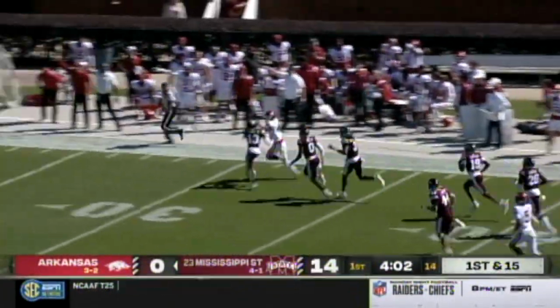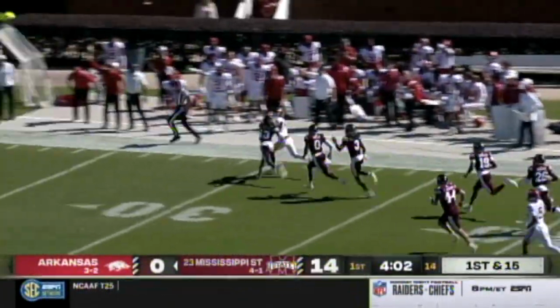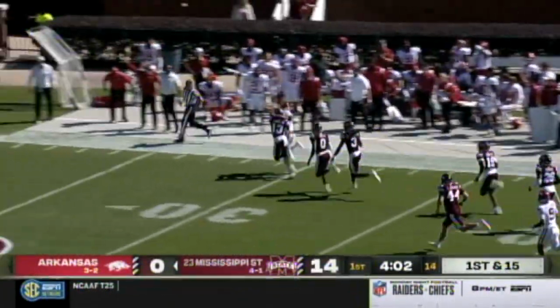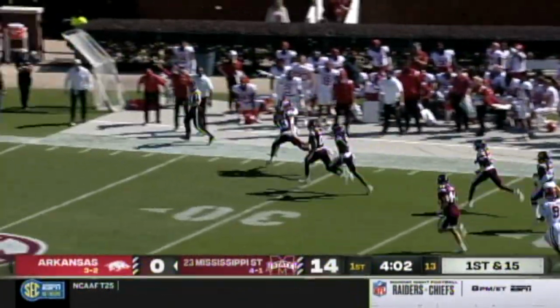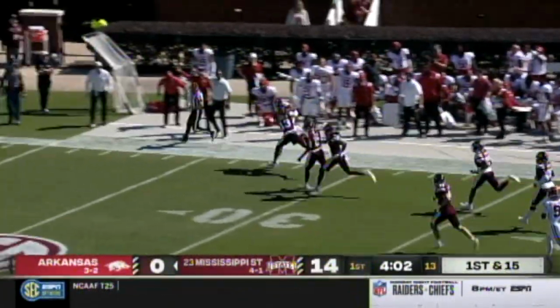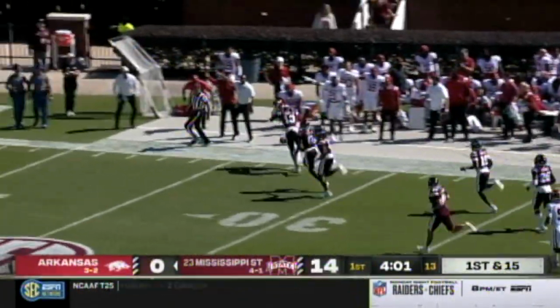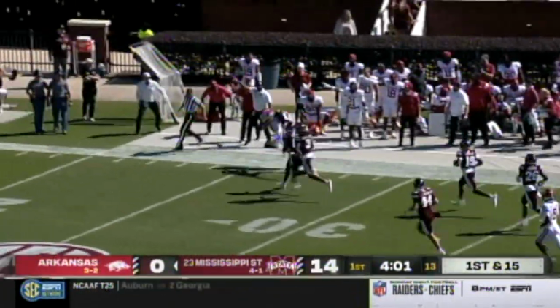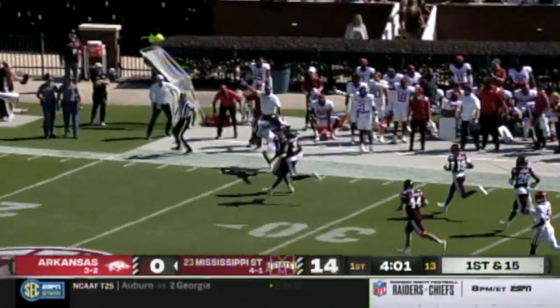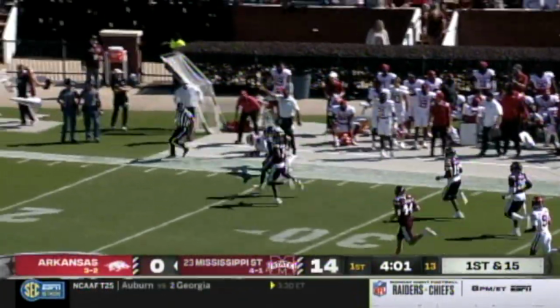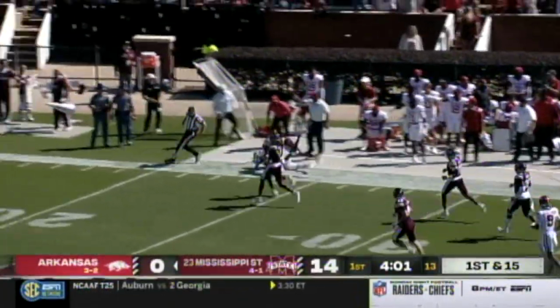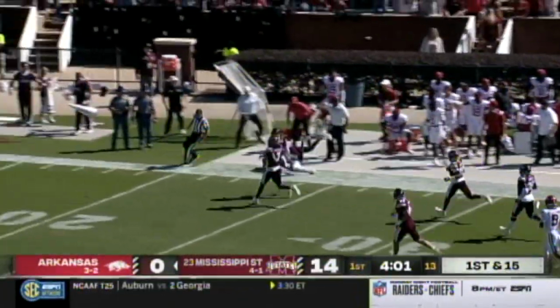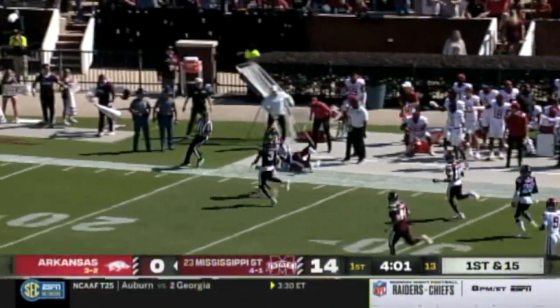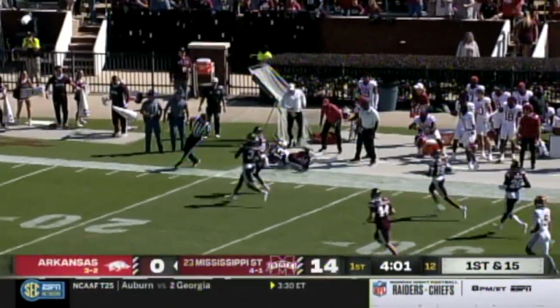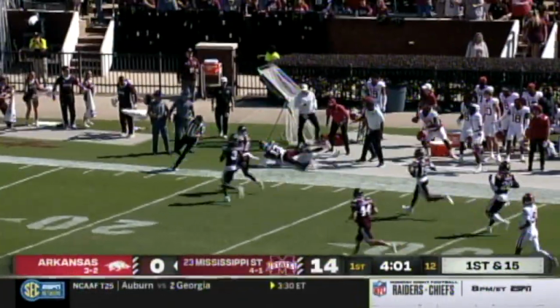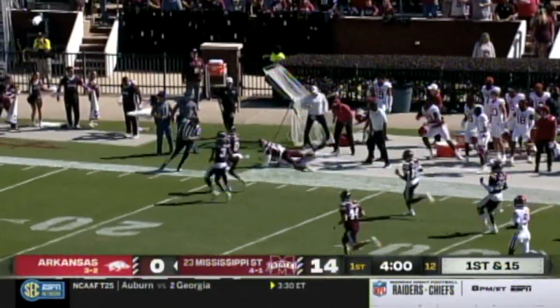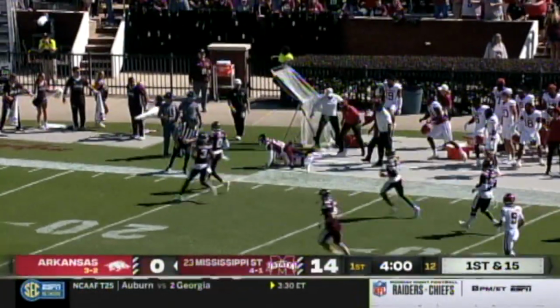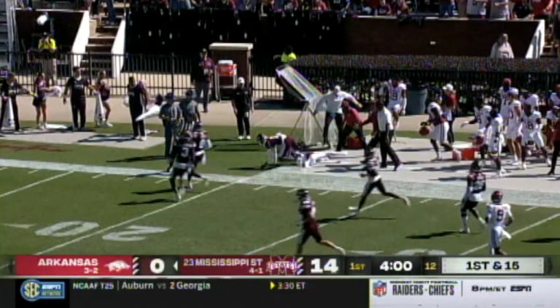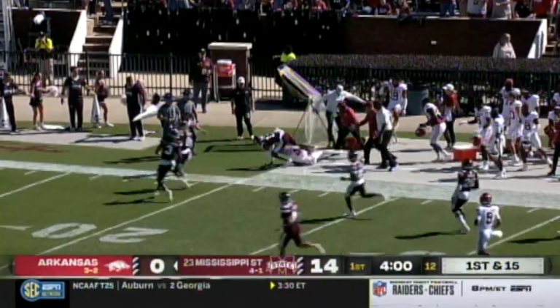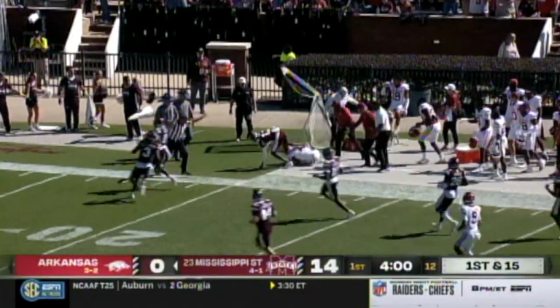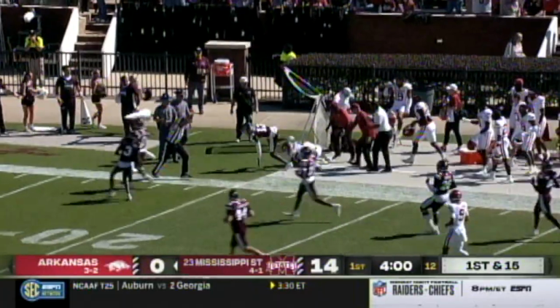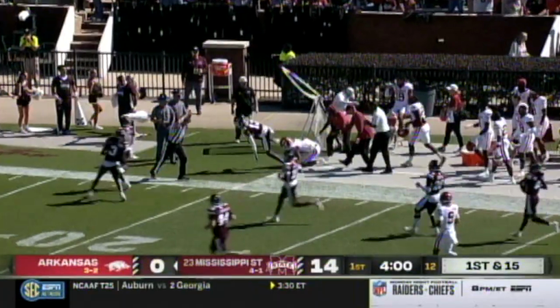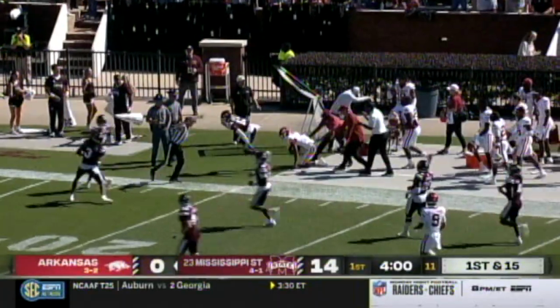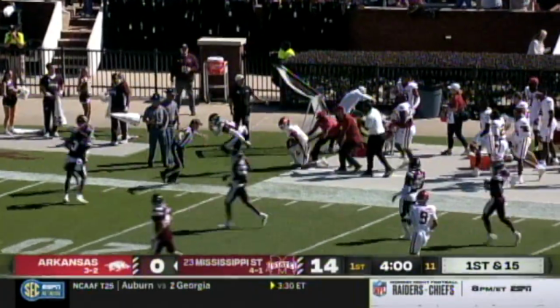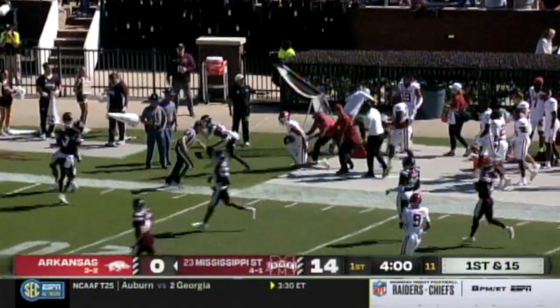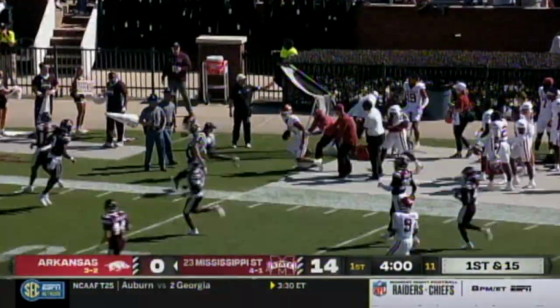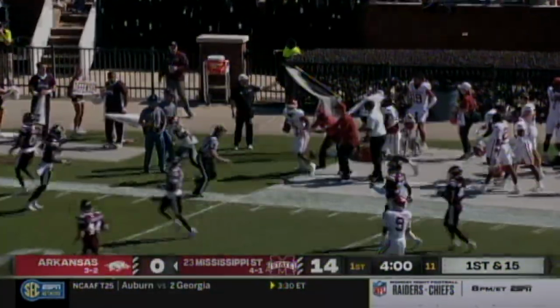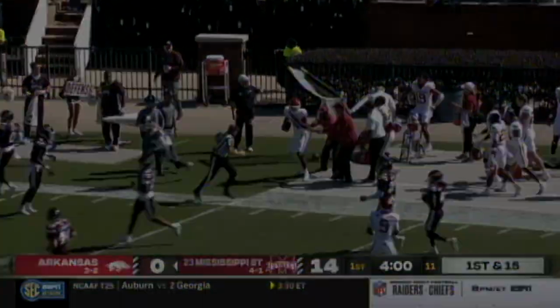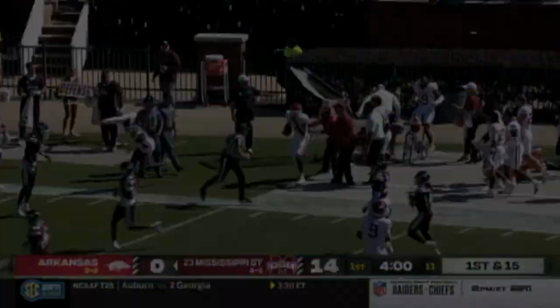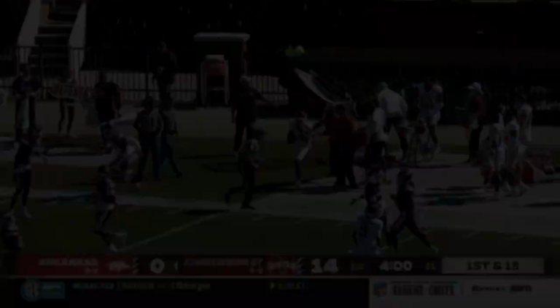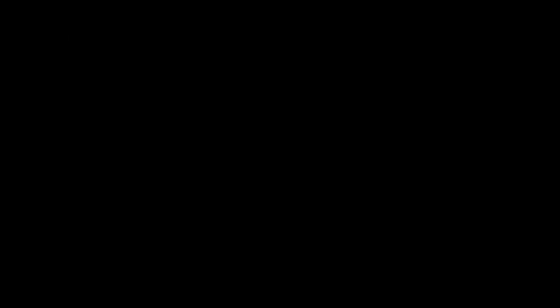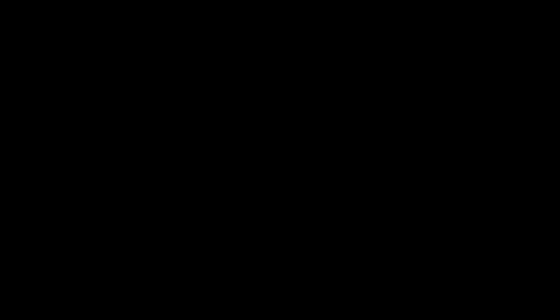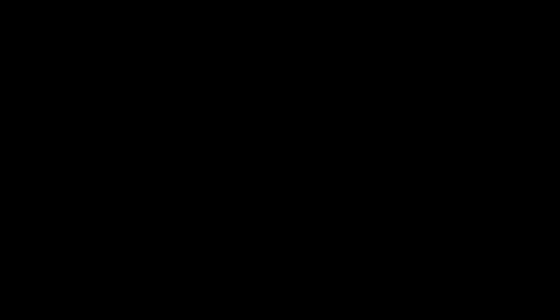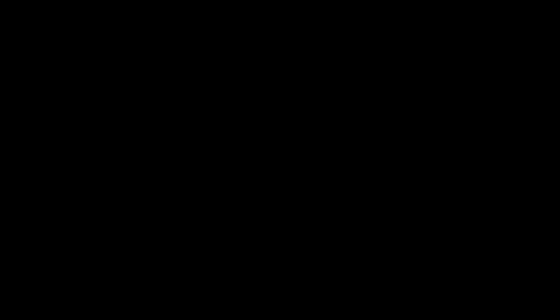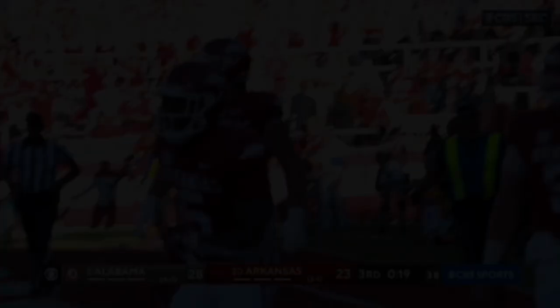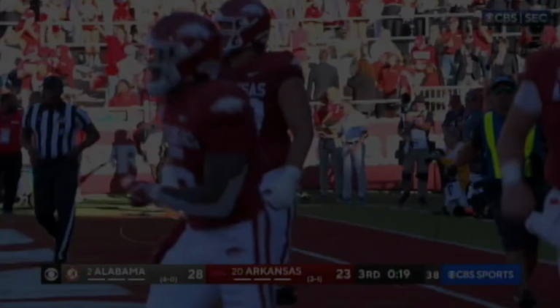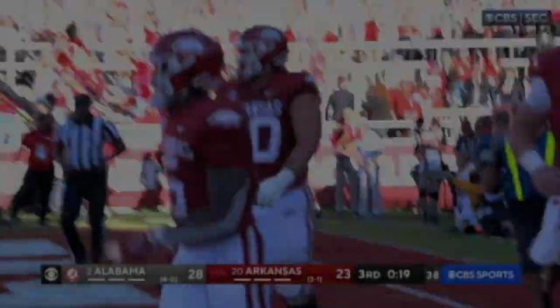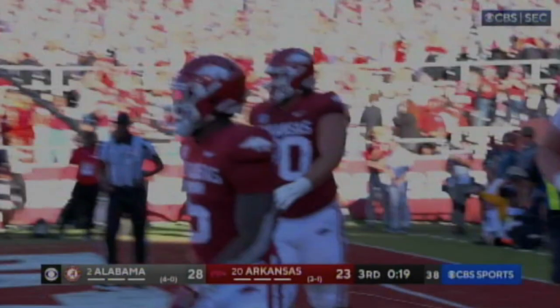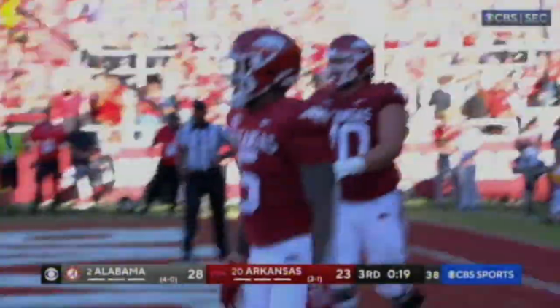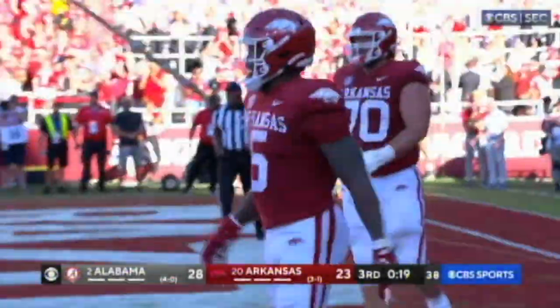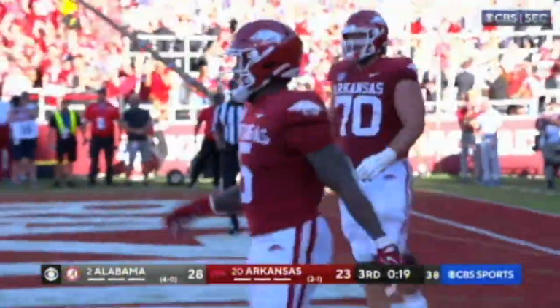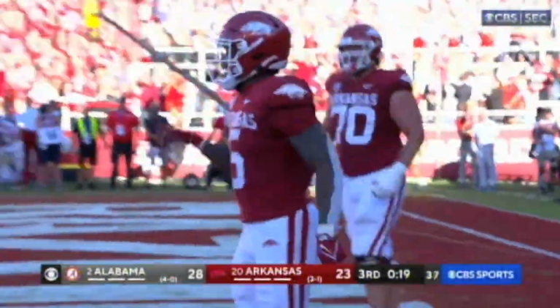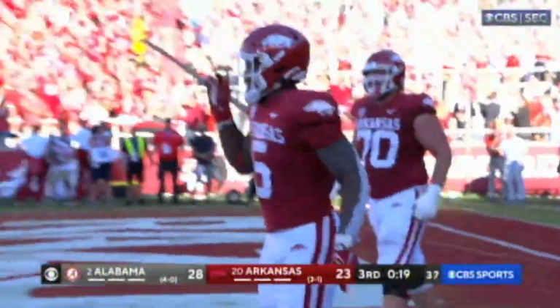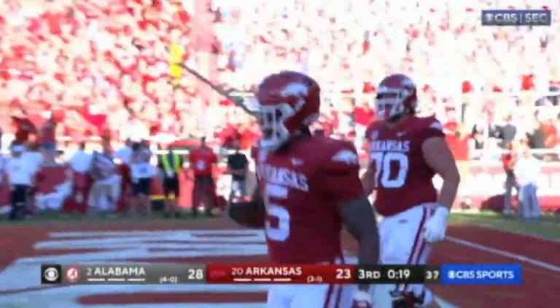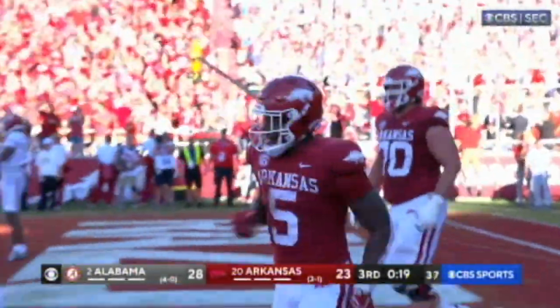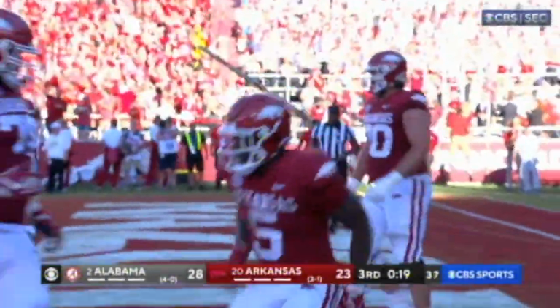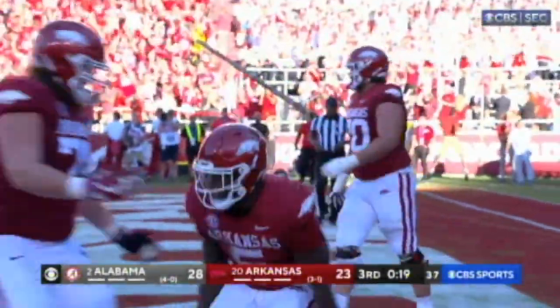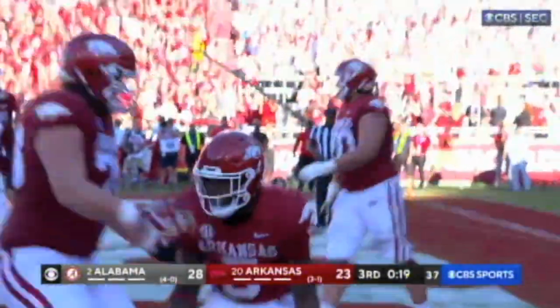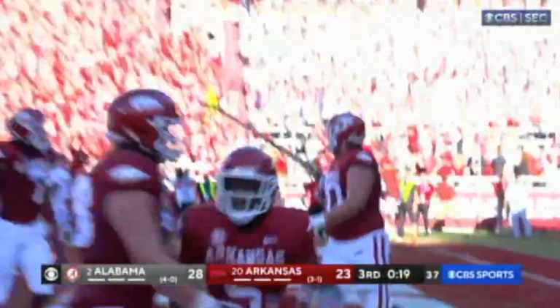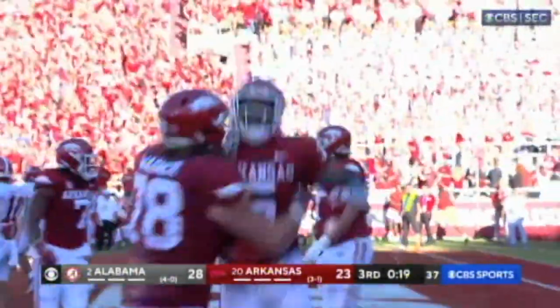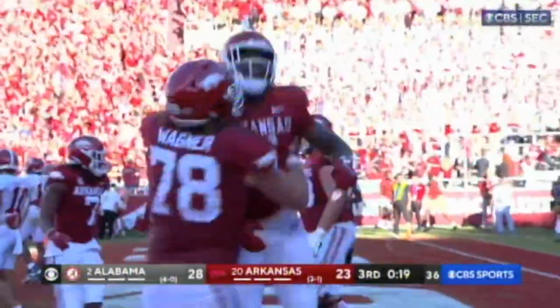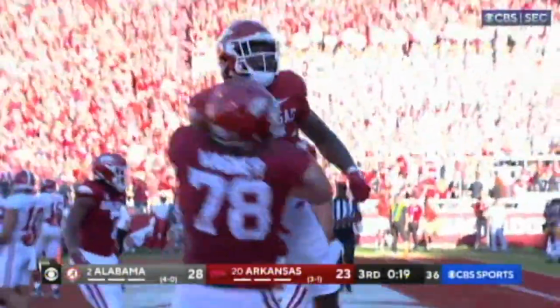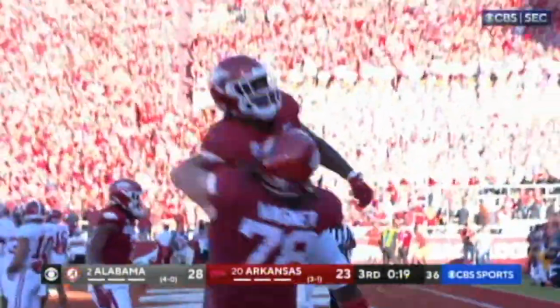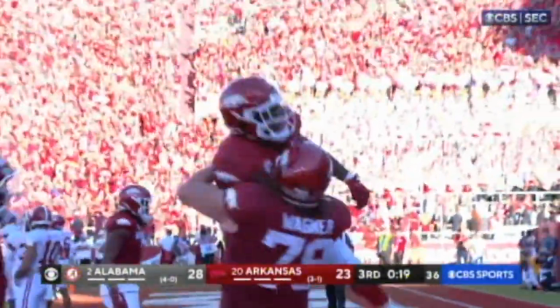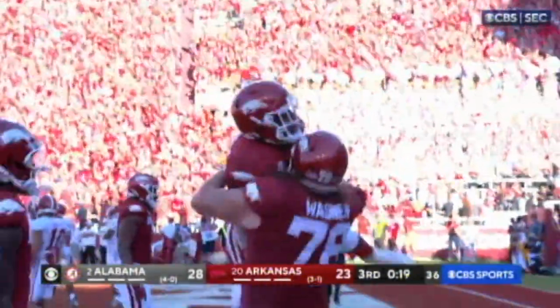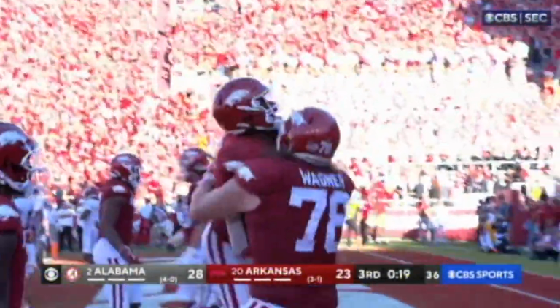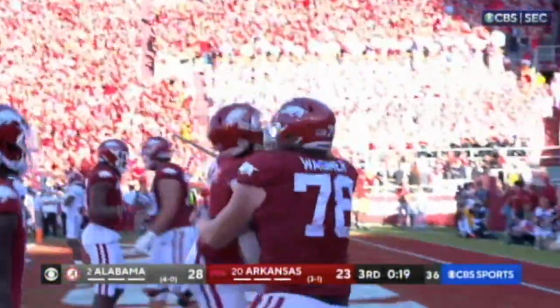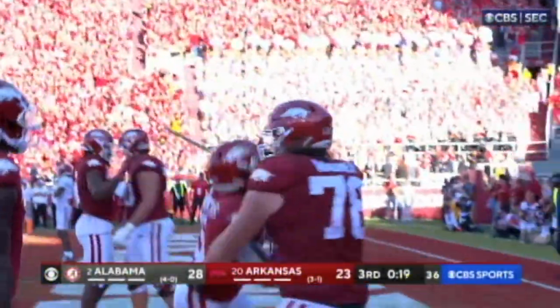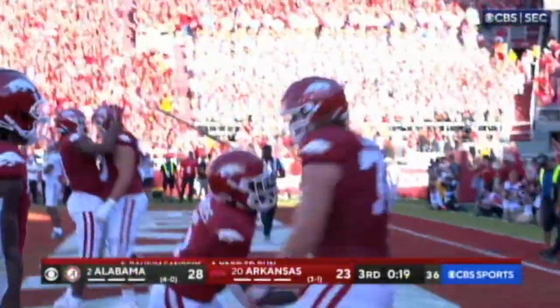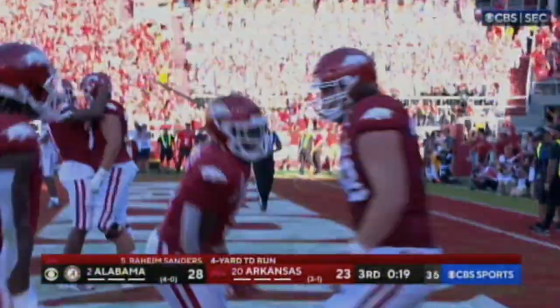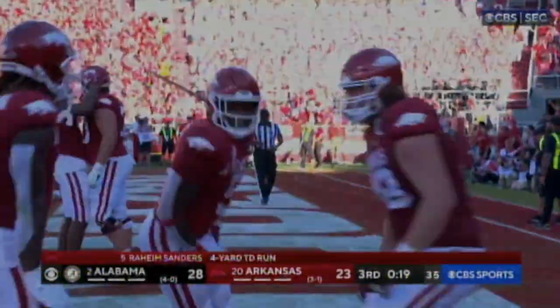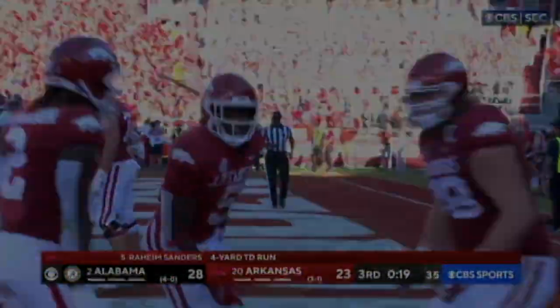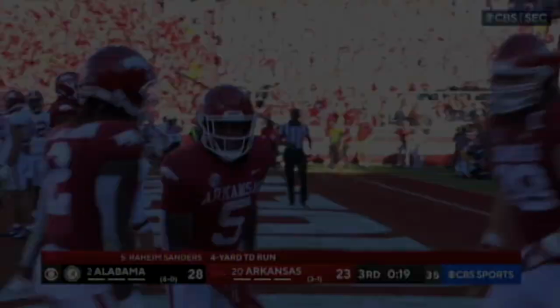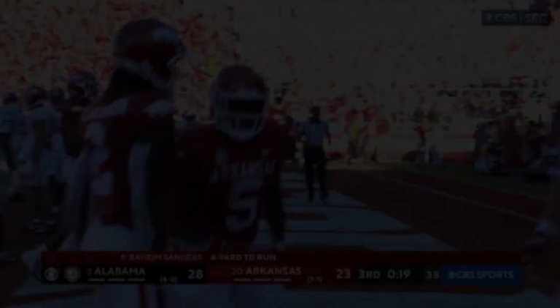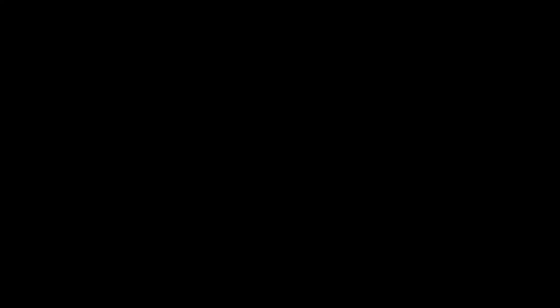Explosive run from Malik Hornsby and that great speed as he is popped out of bounds by Forbes — but a huge run.